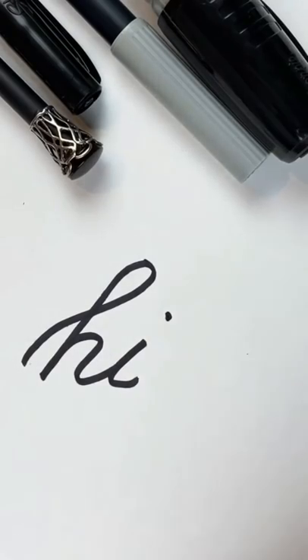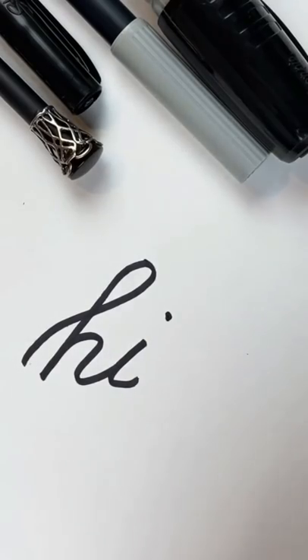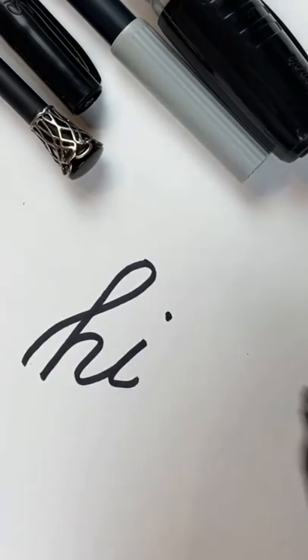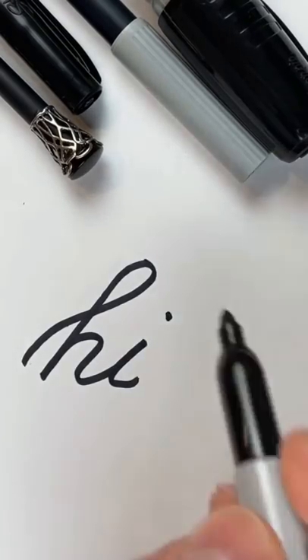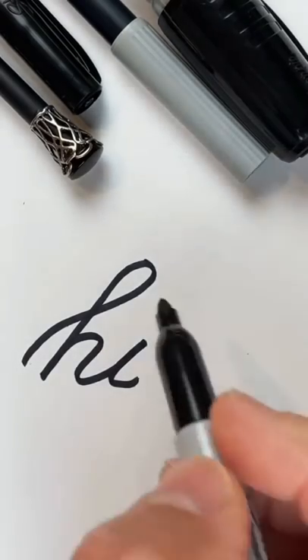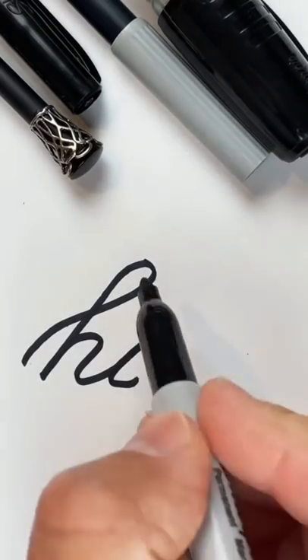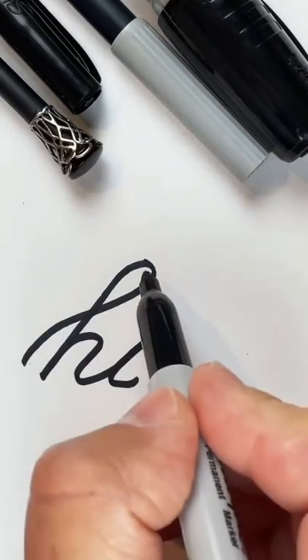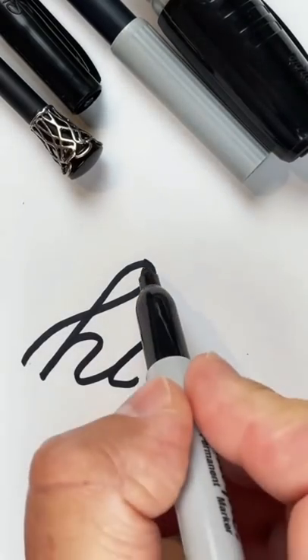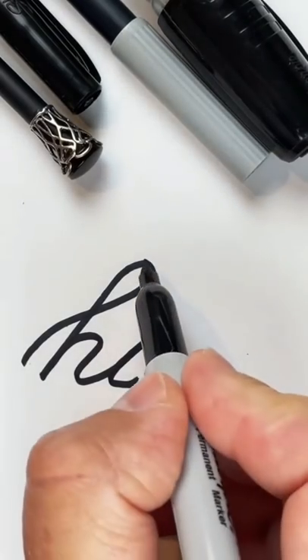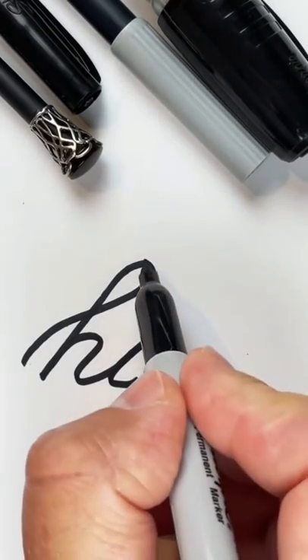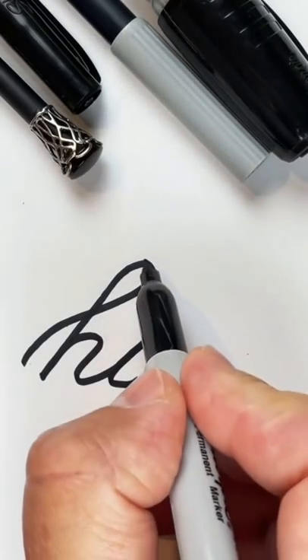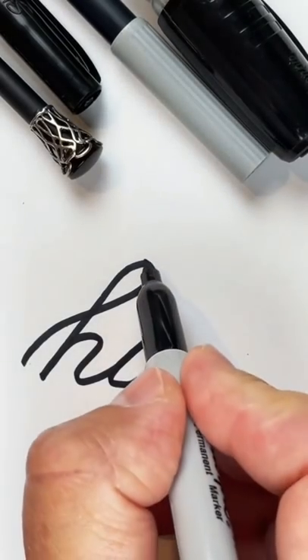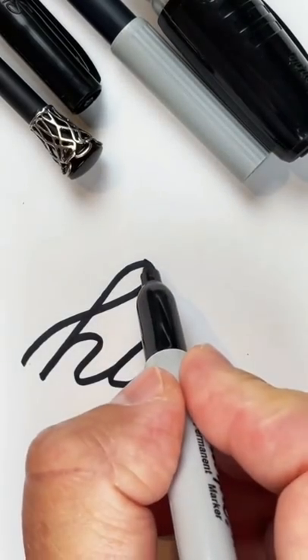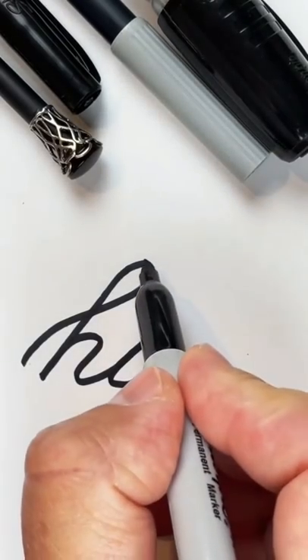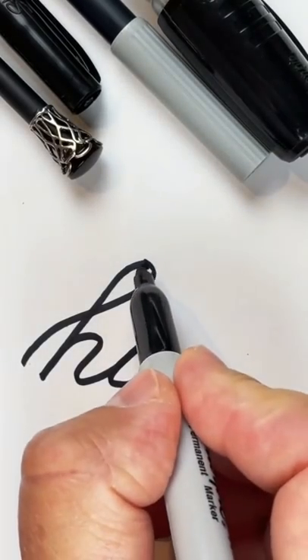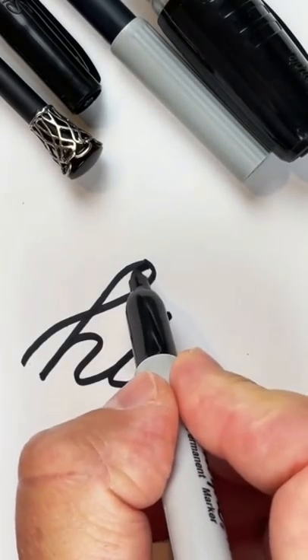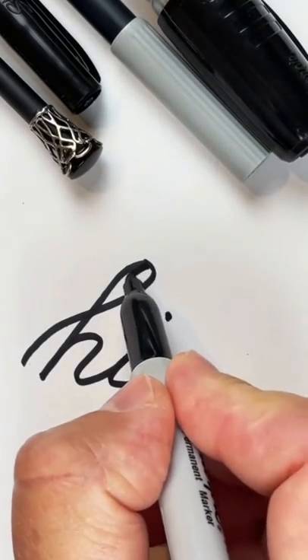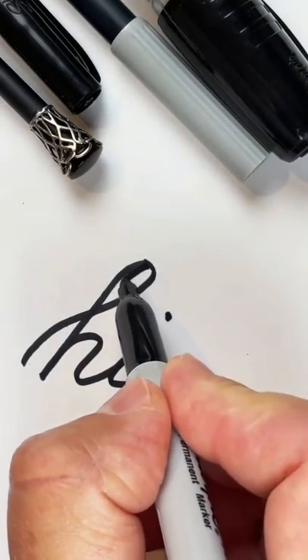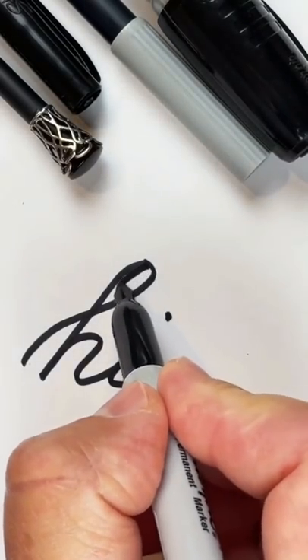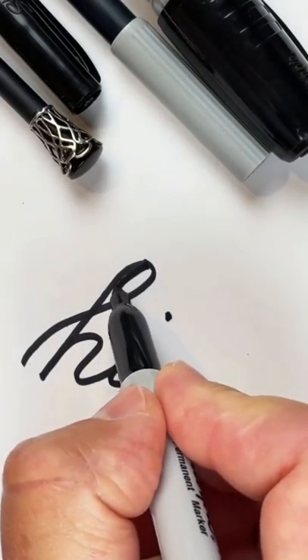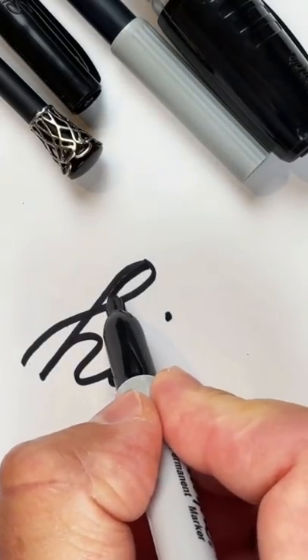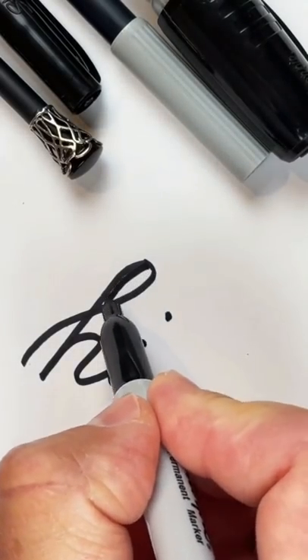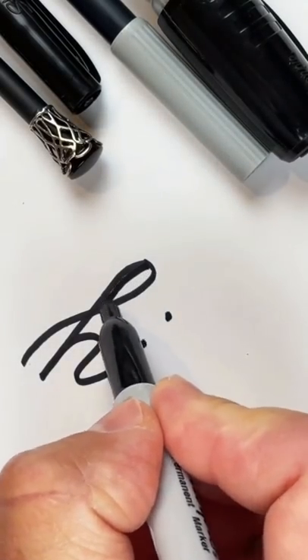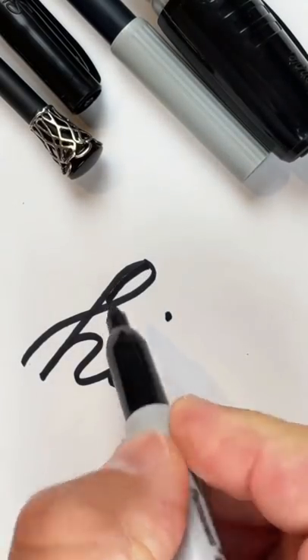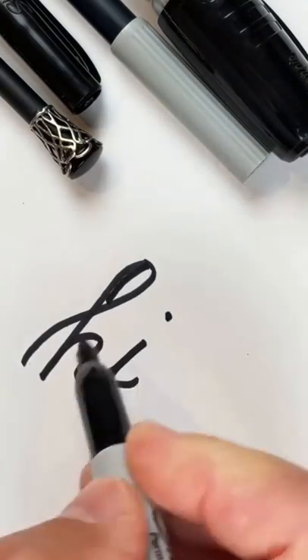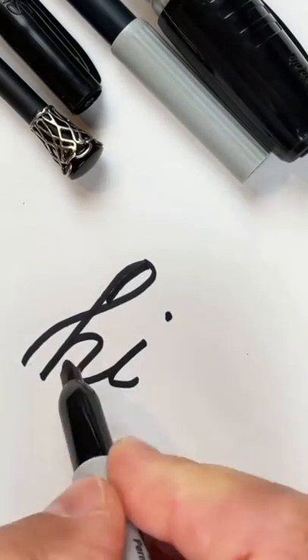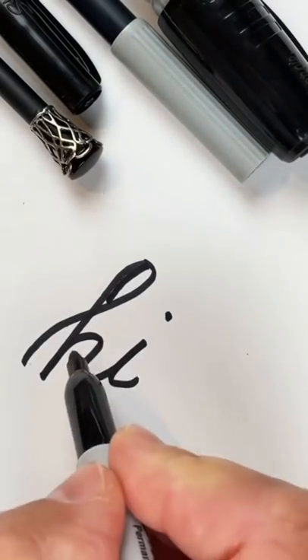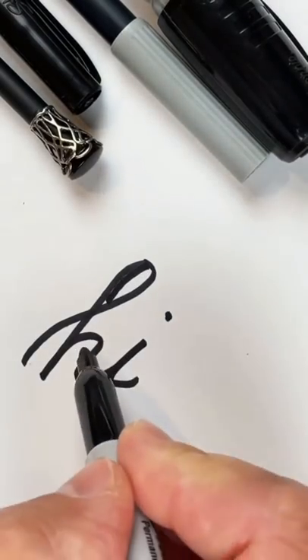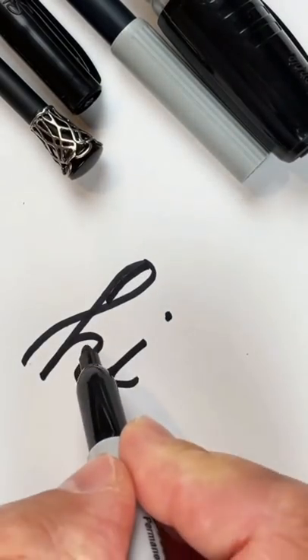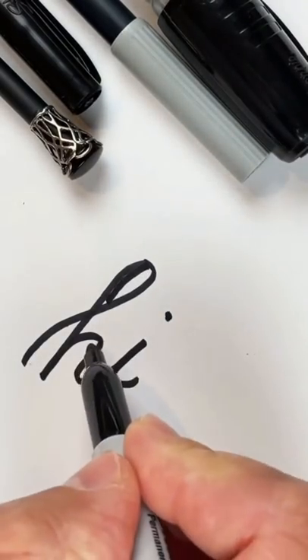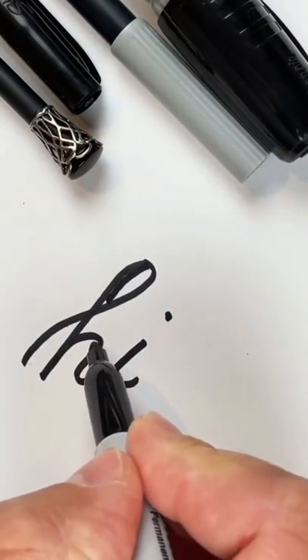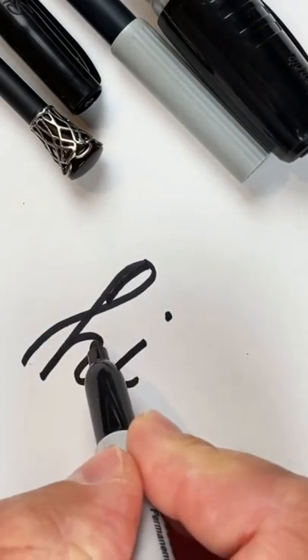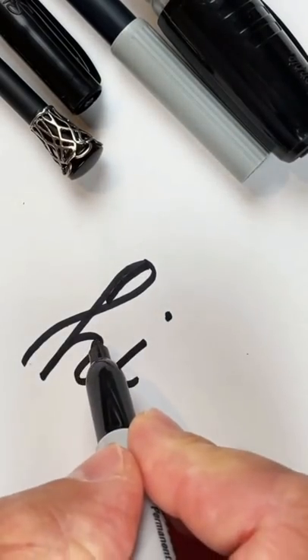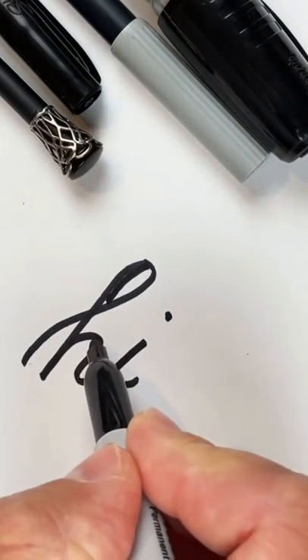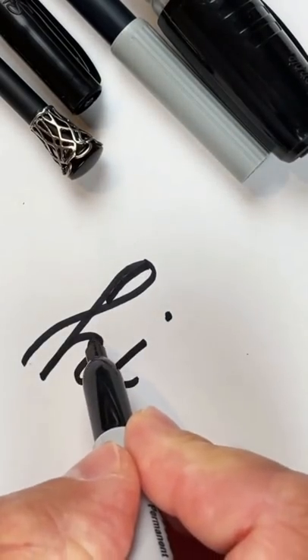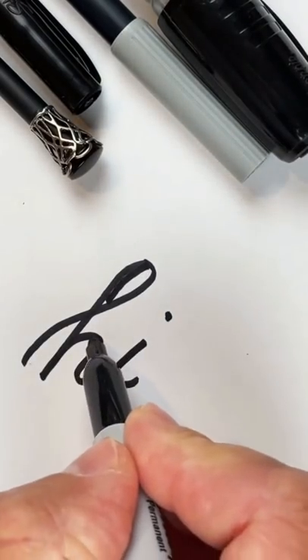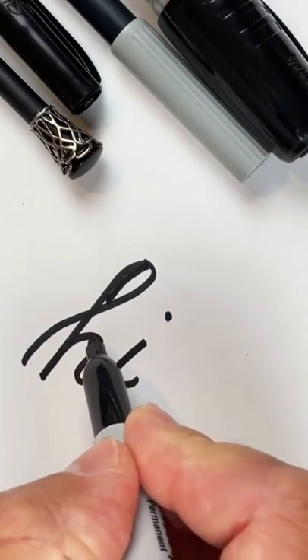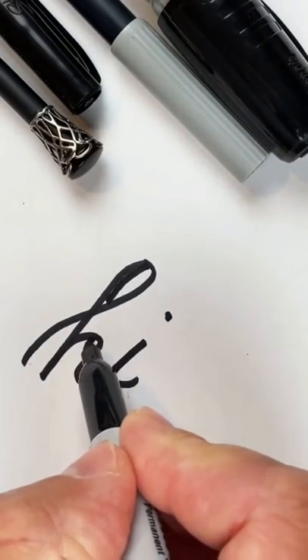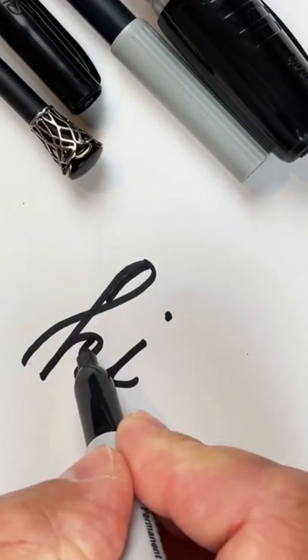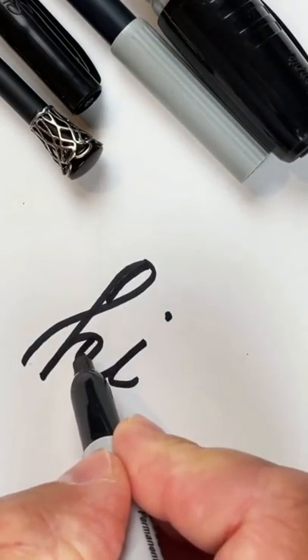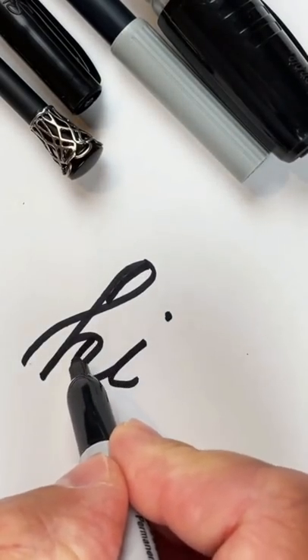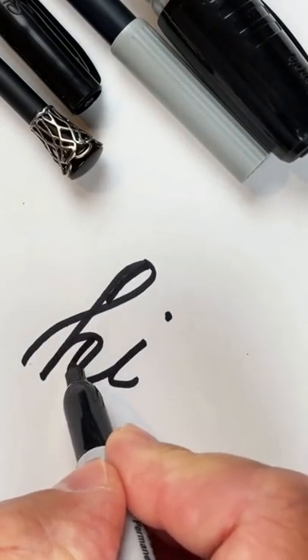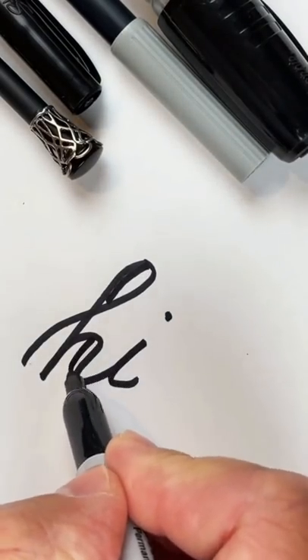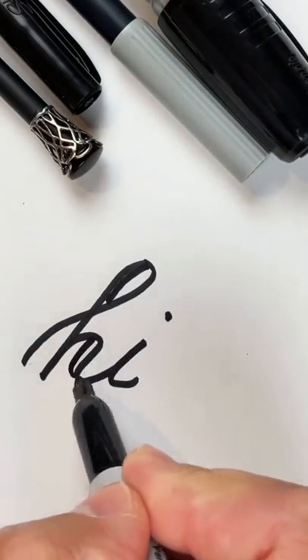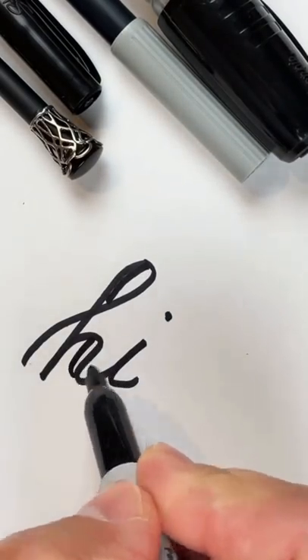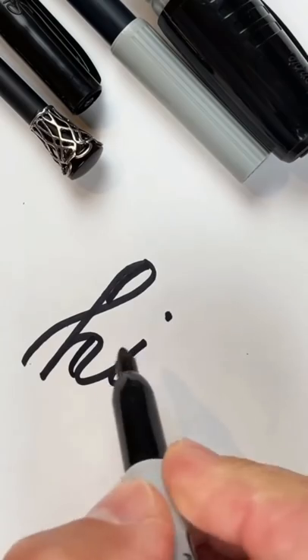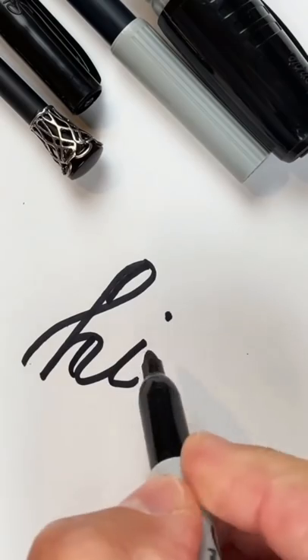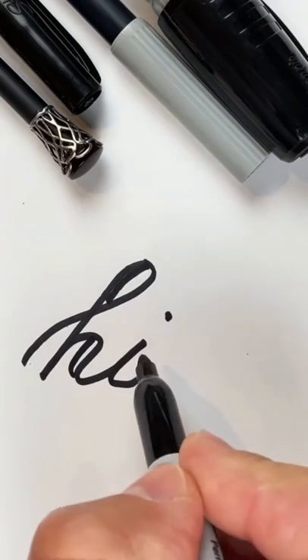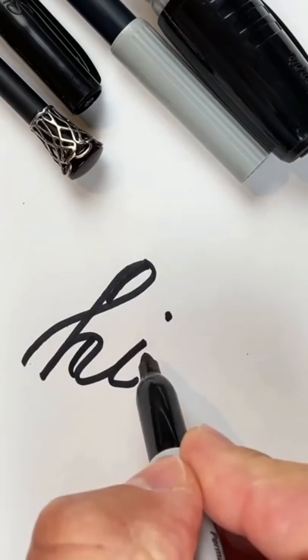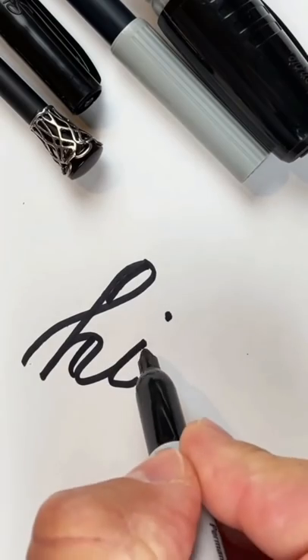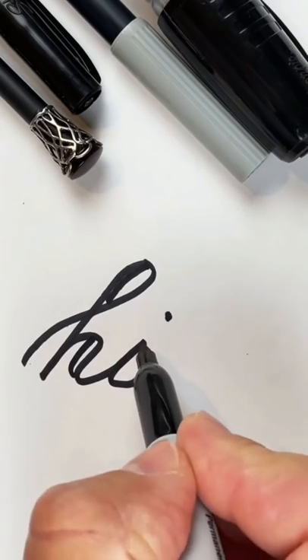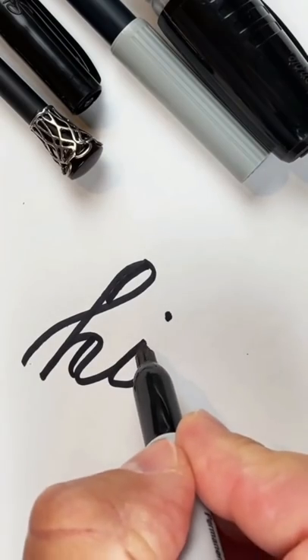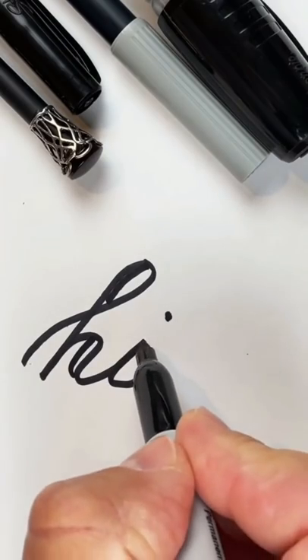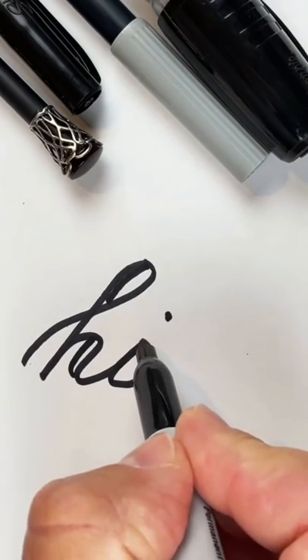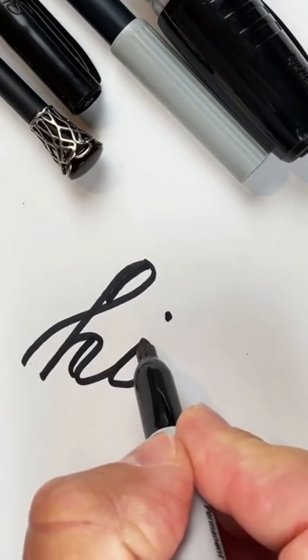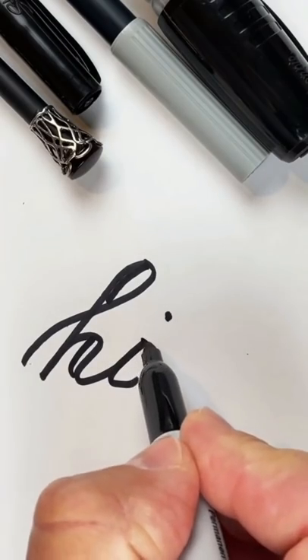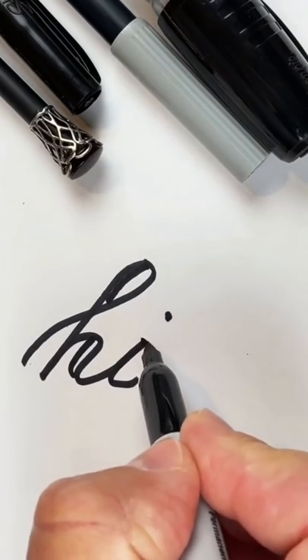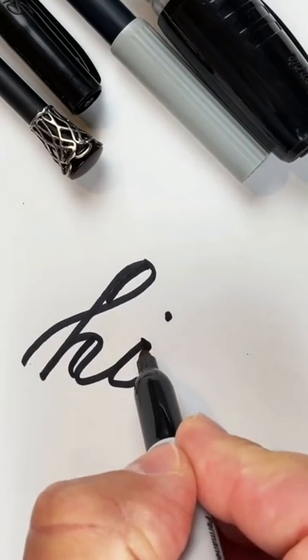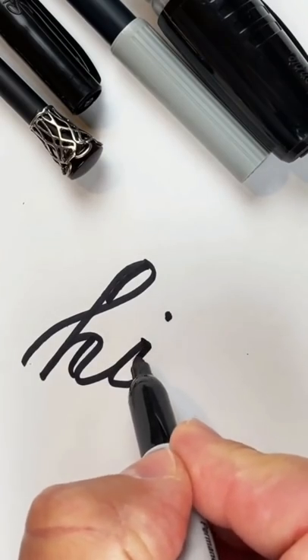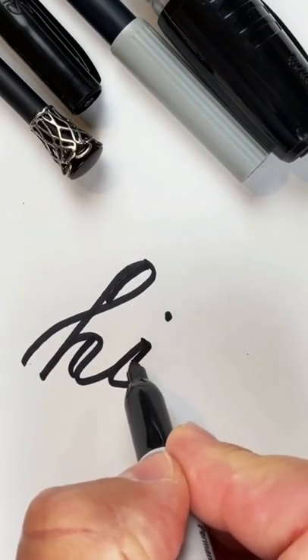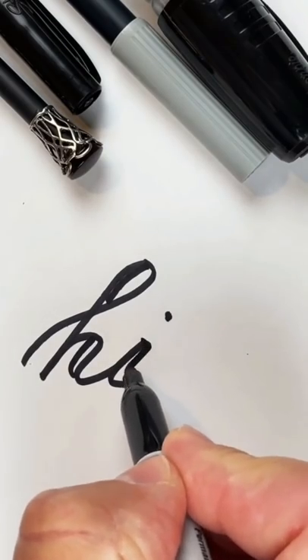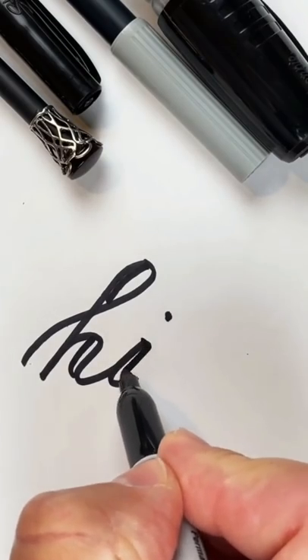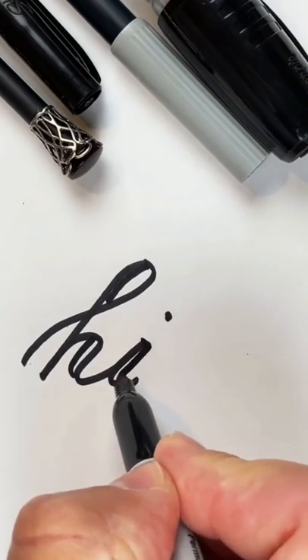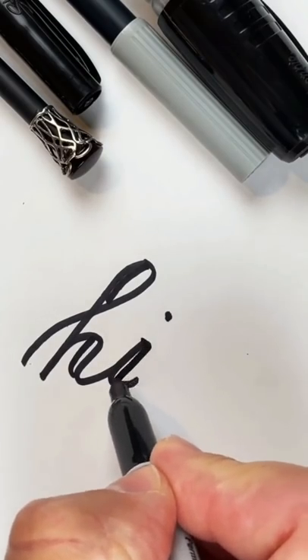Alright, now take all the areas that go down and basically double them, like I did here, here, and on the eye.